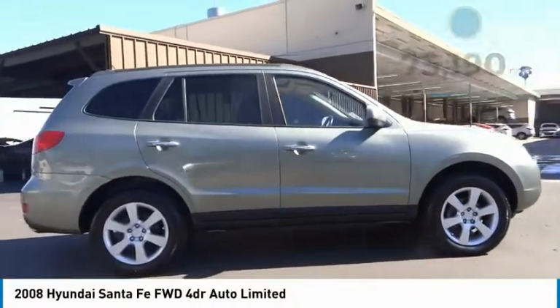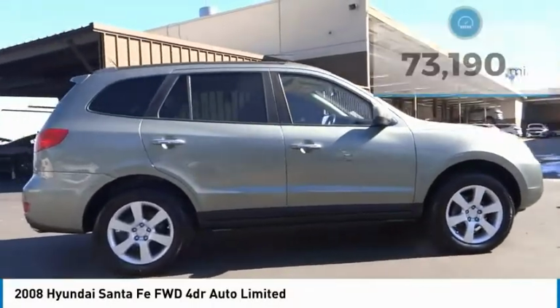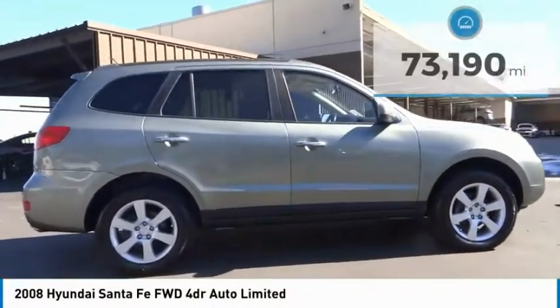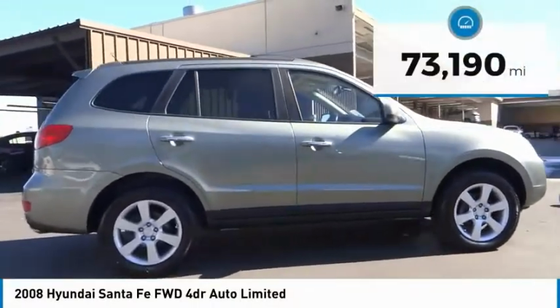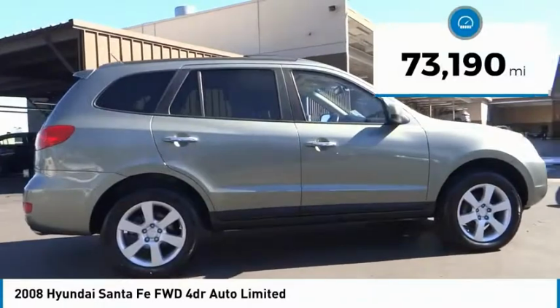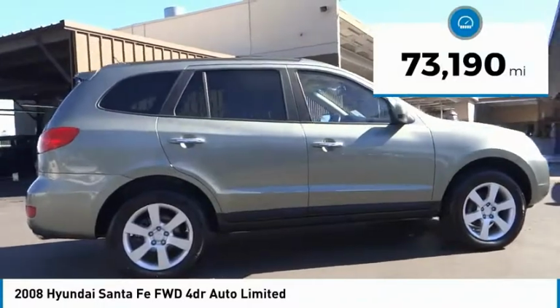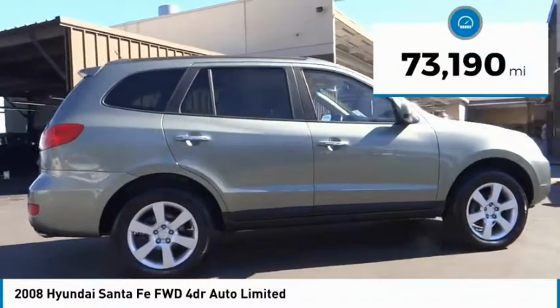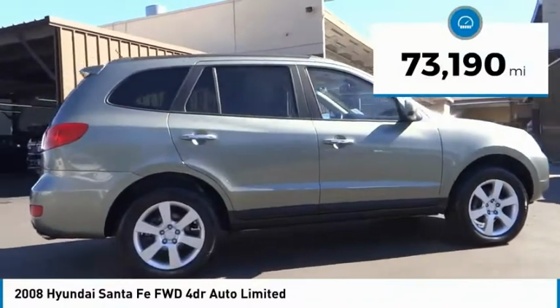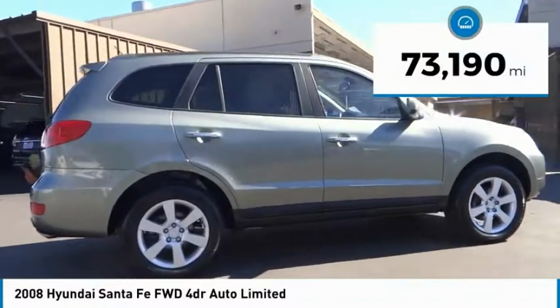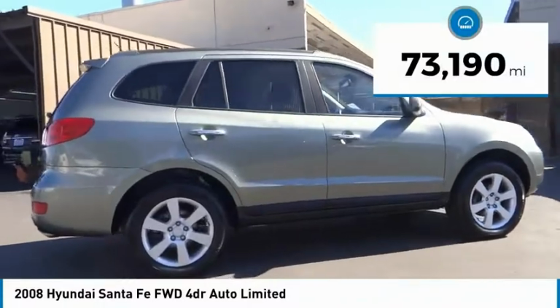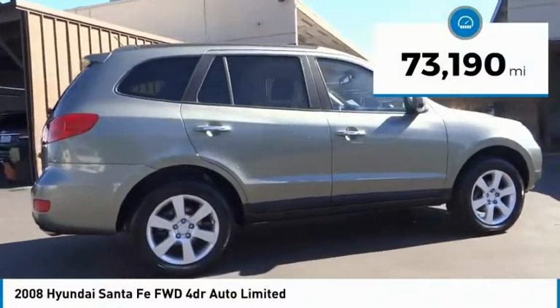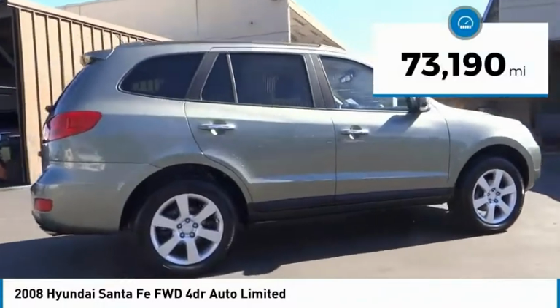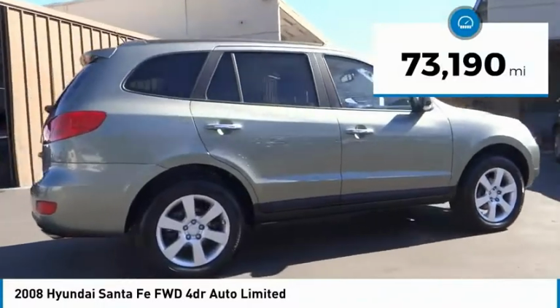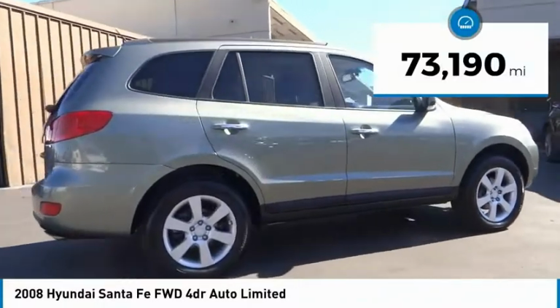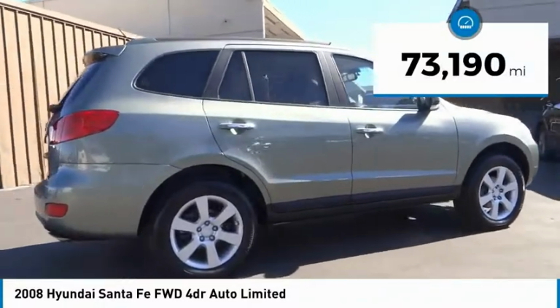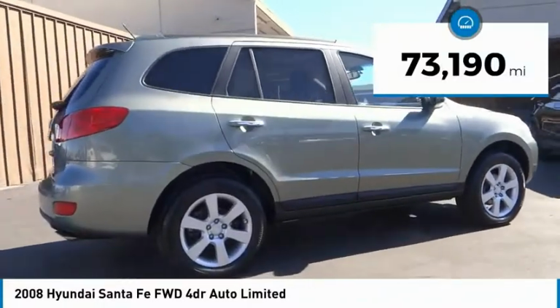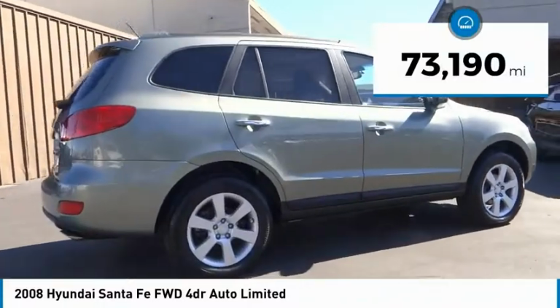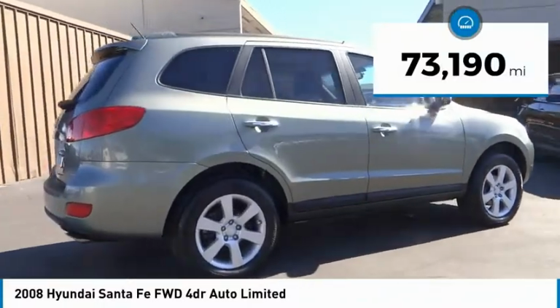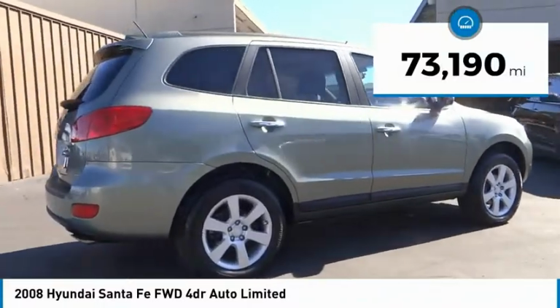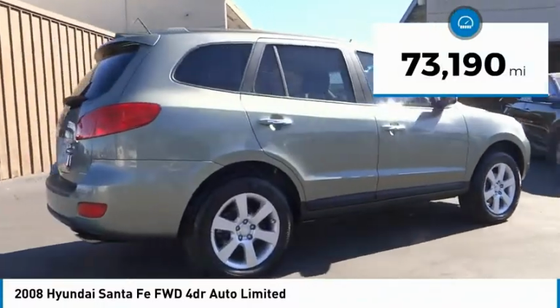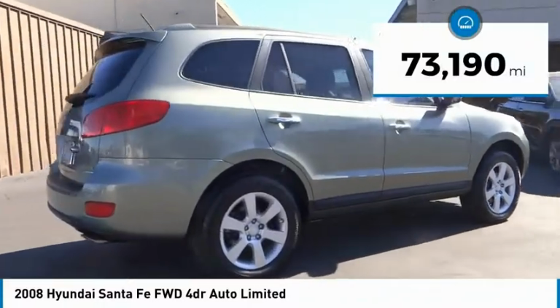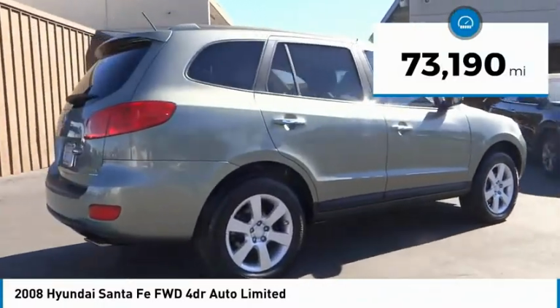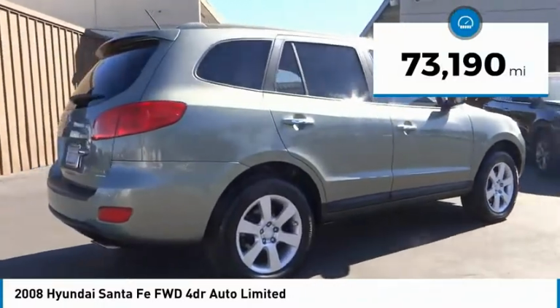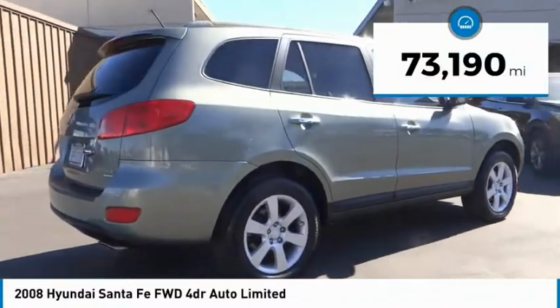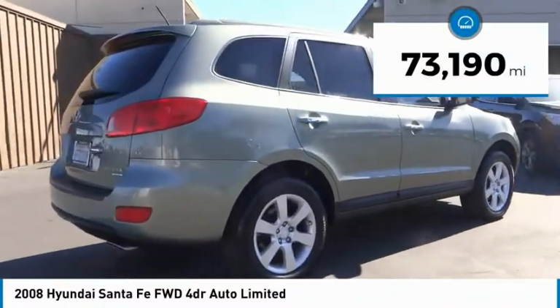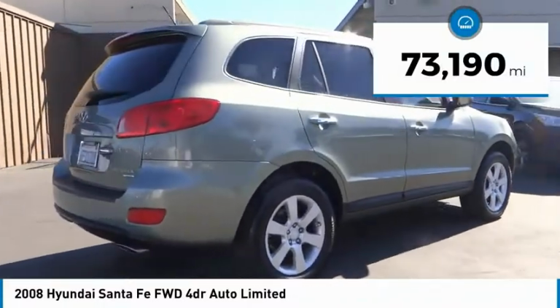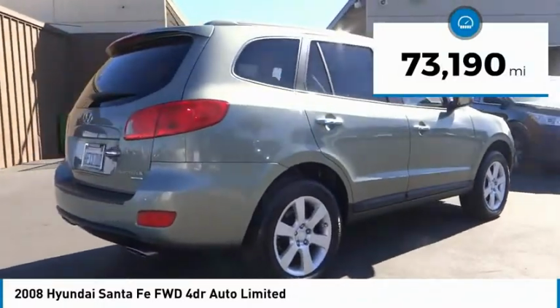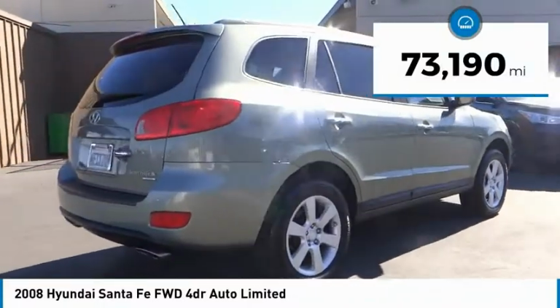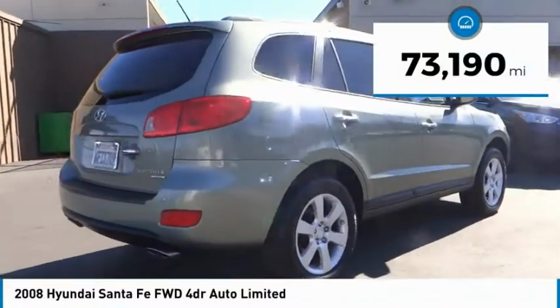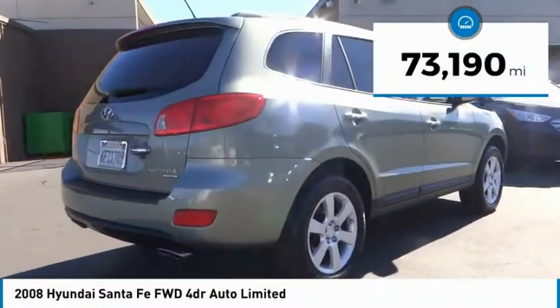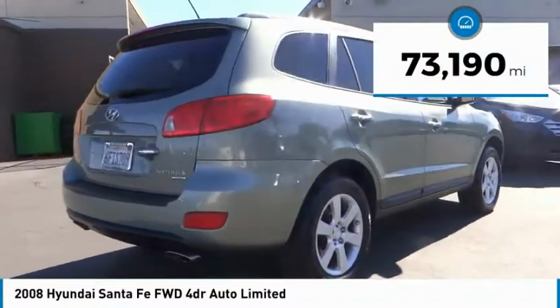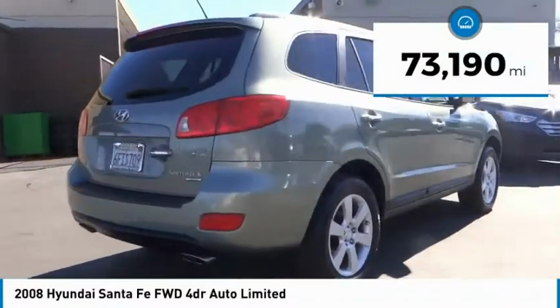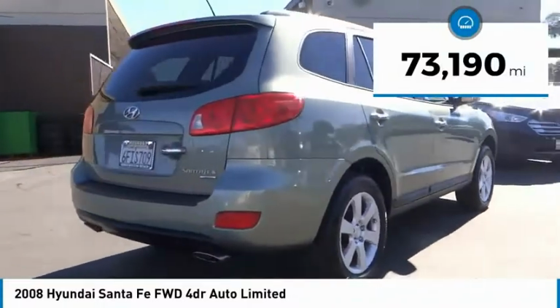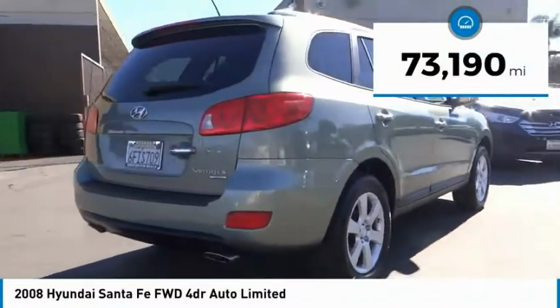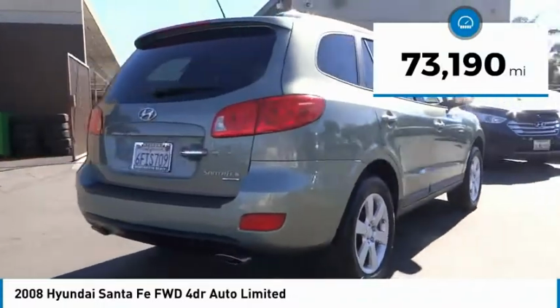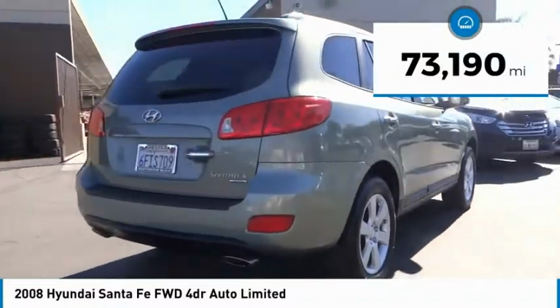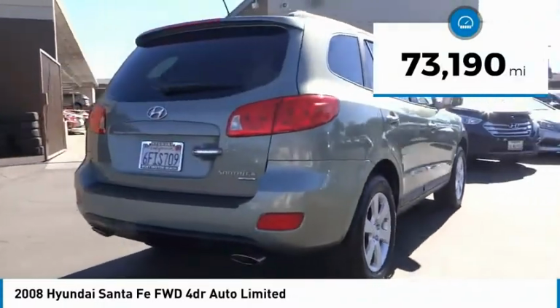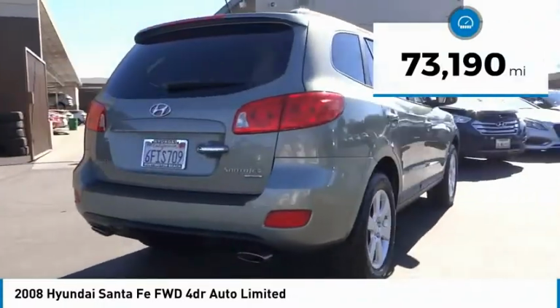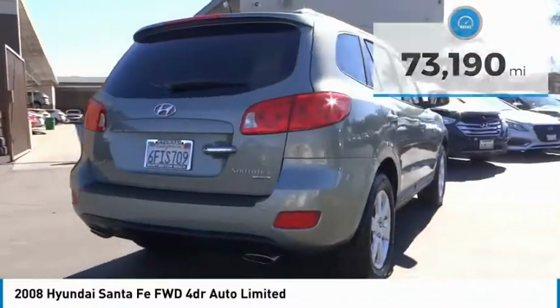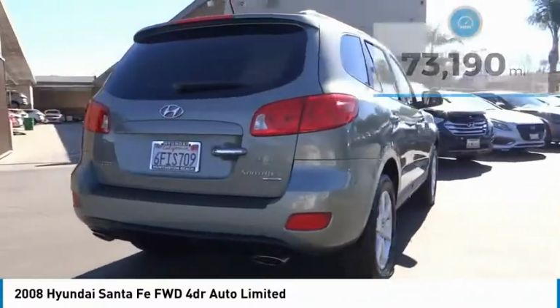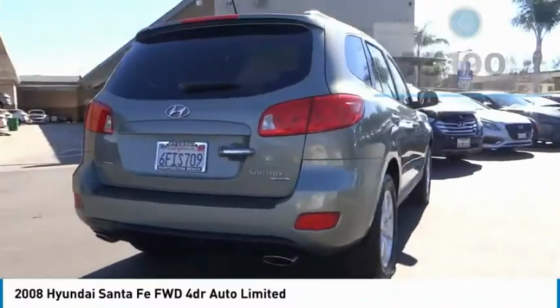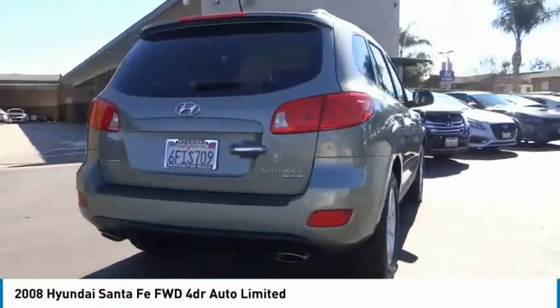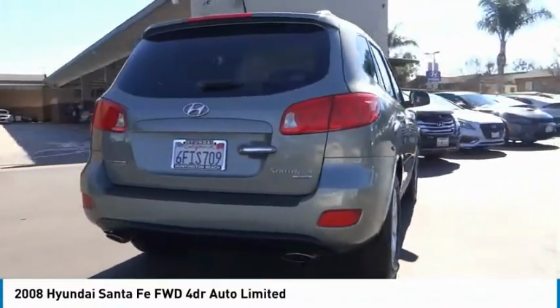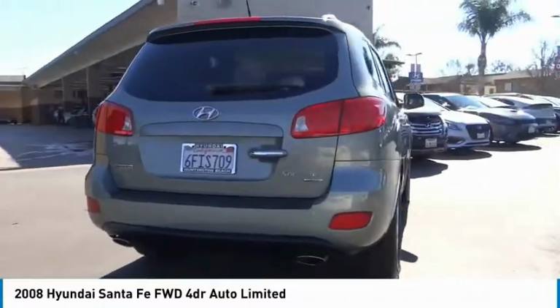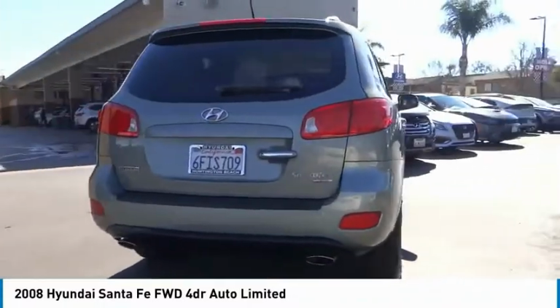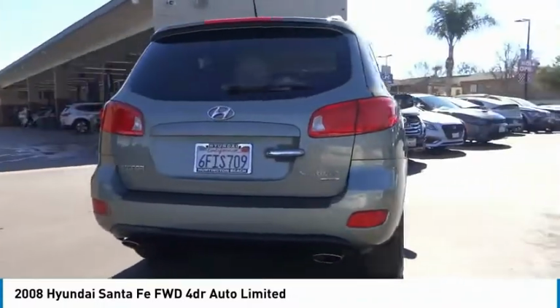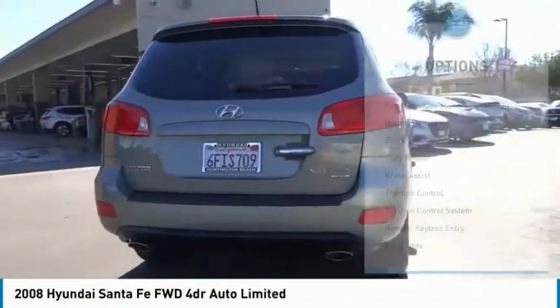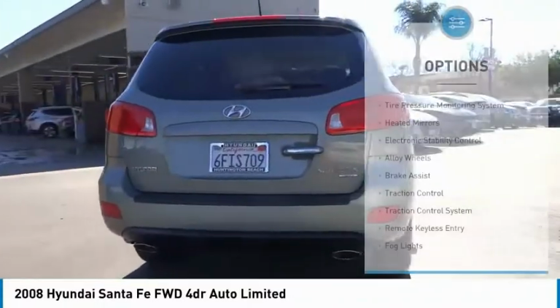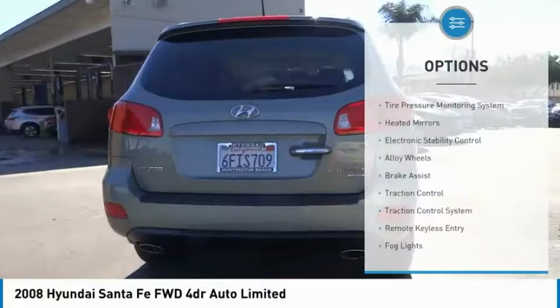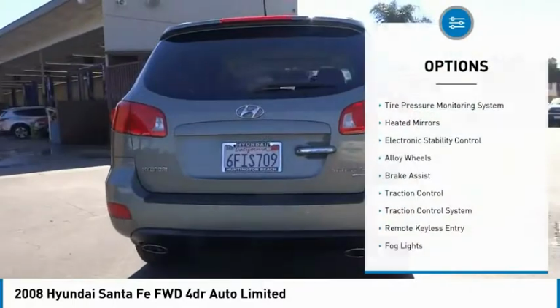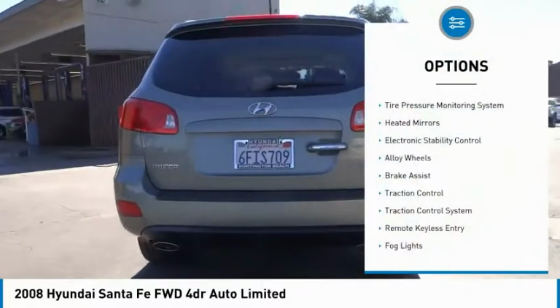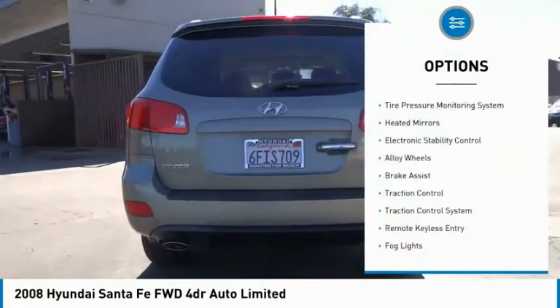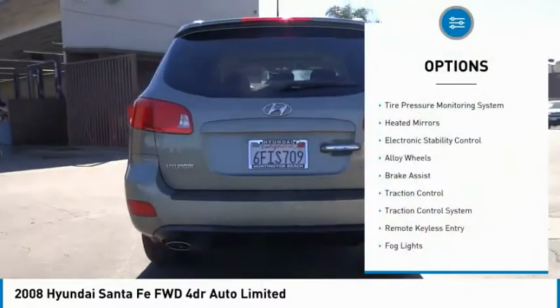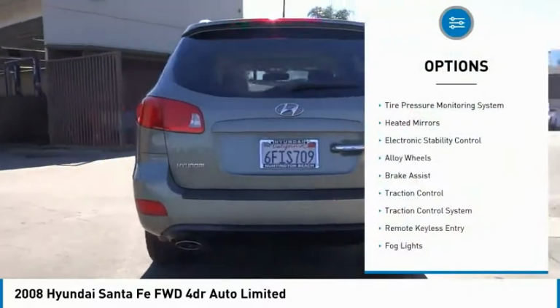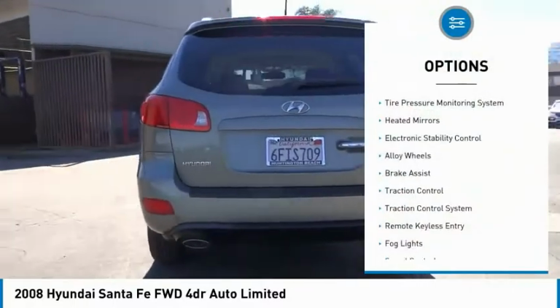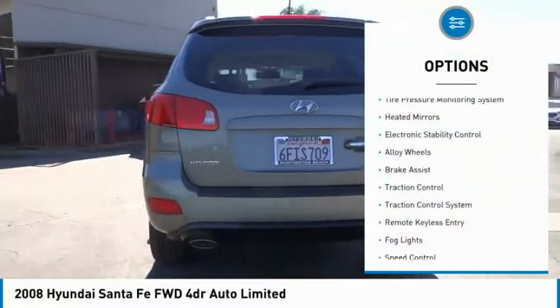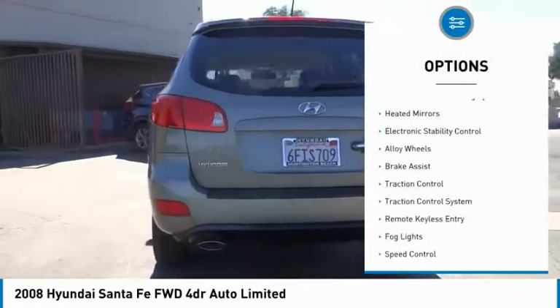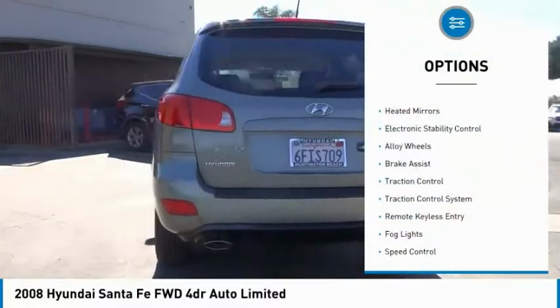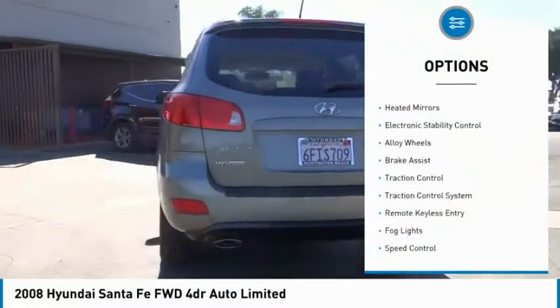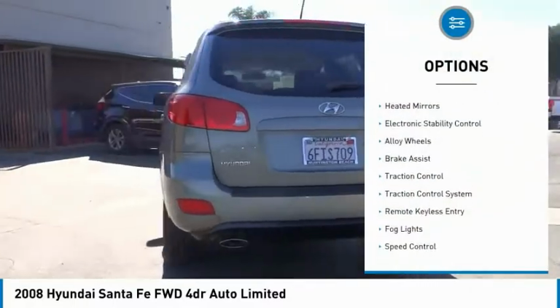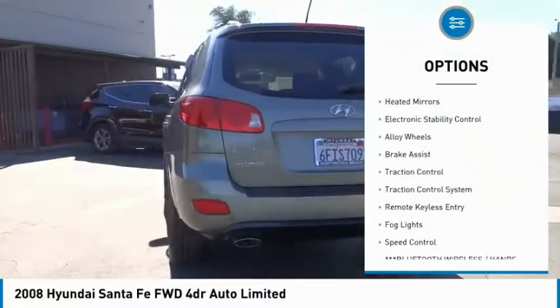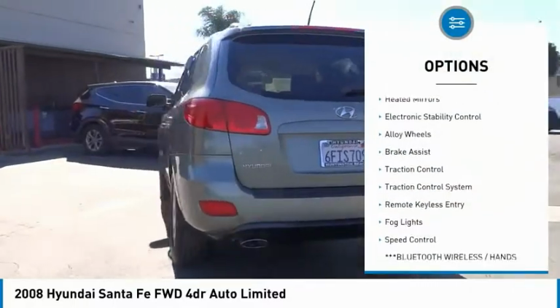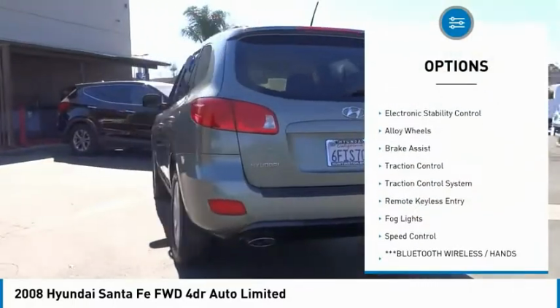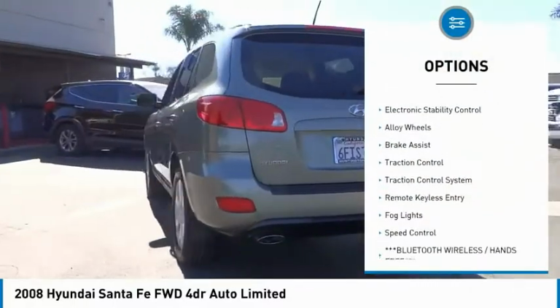This vehicle has less than 75,000 miles. Here are some of this vehicle's great options: tire pressure monitoring system,